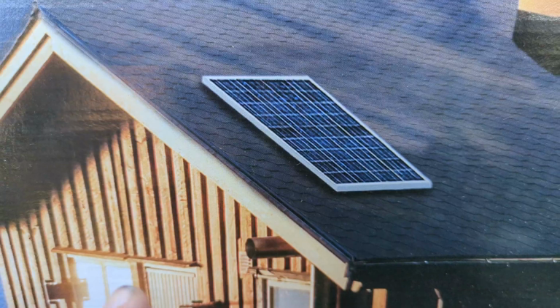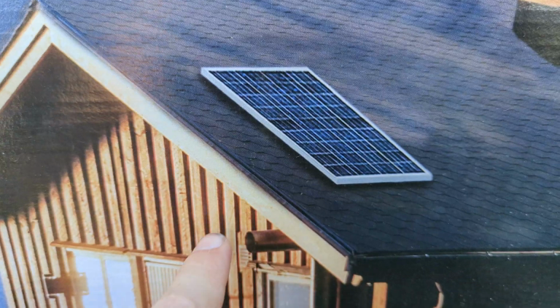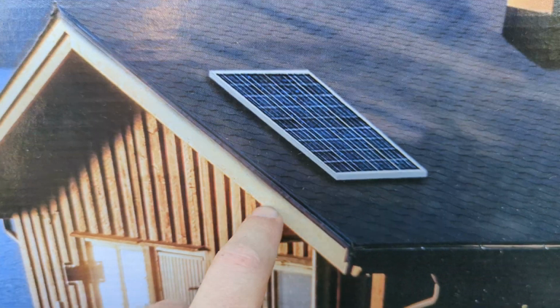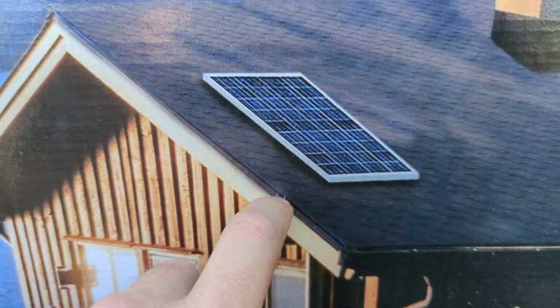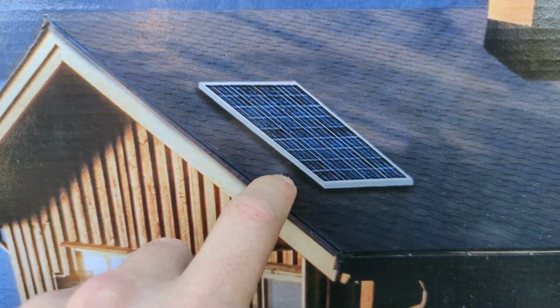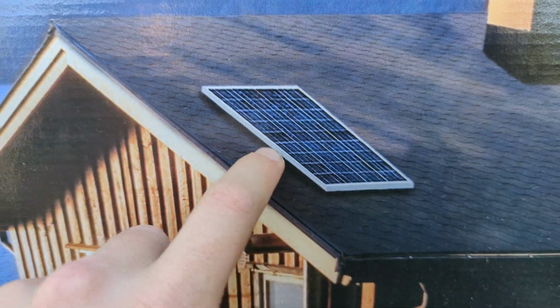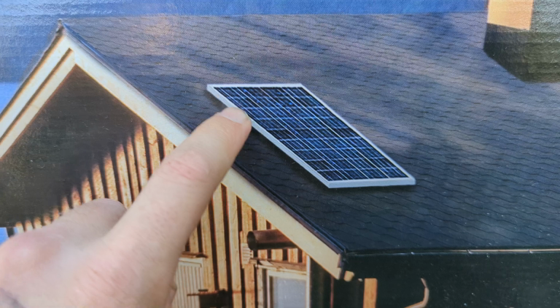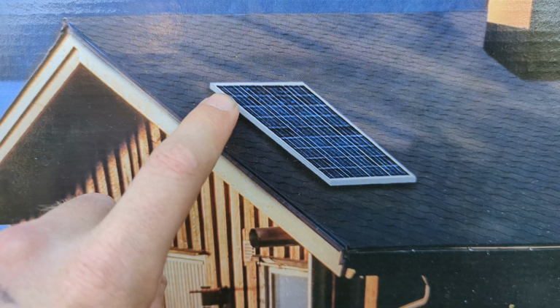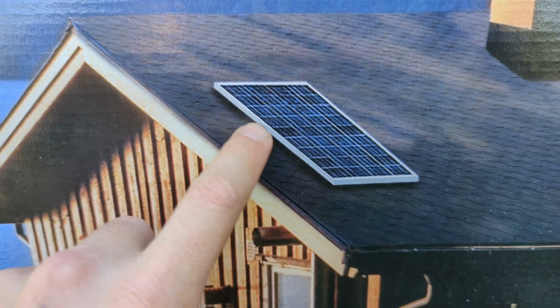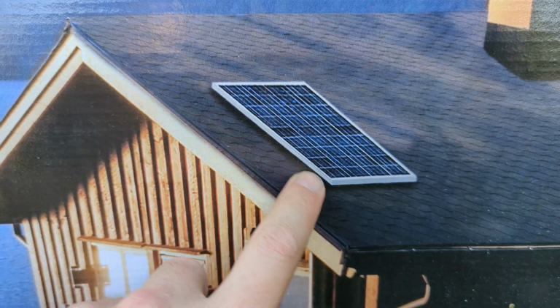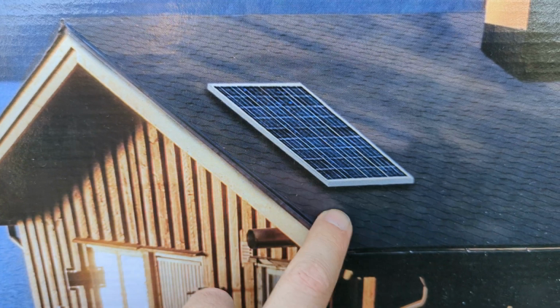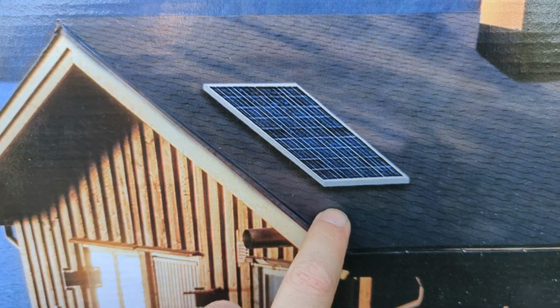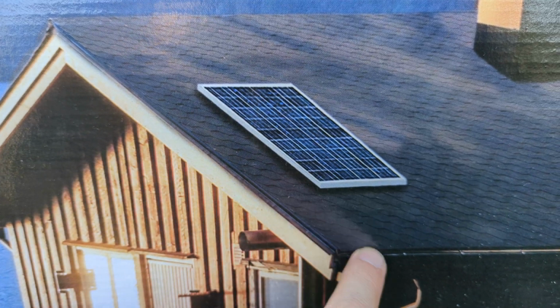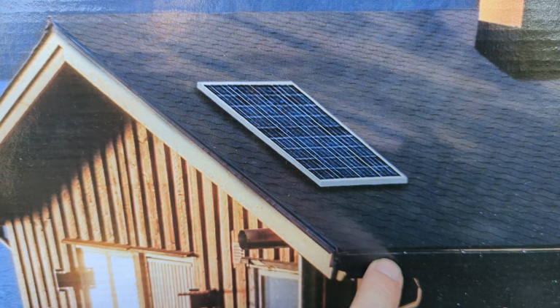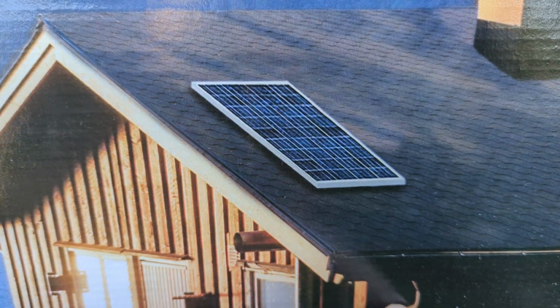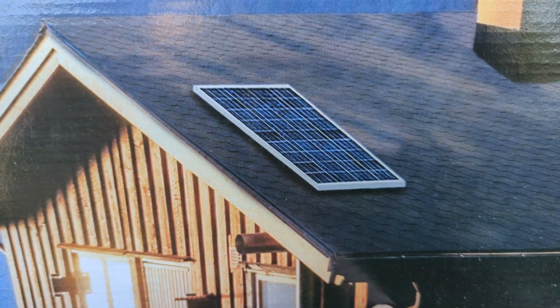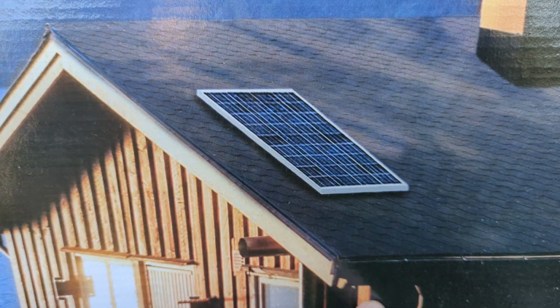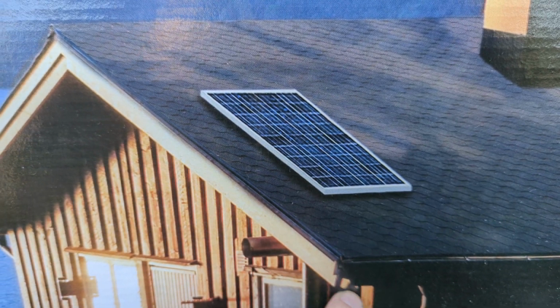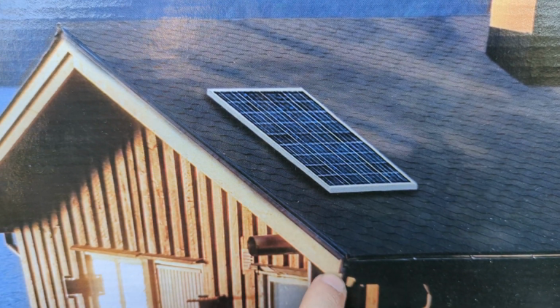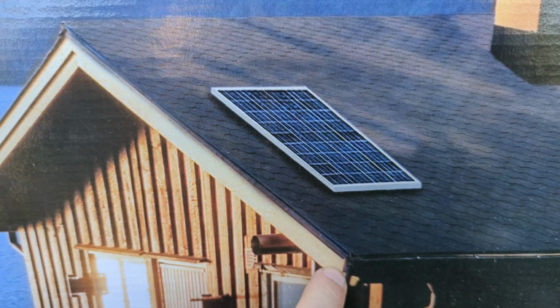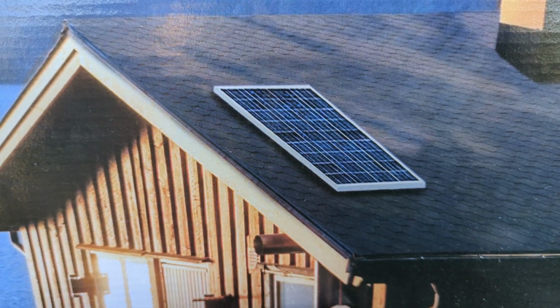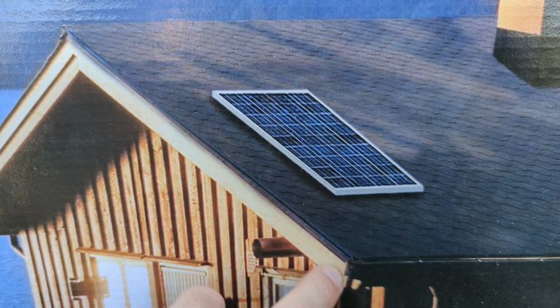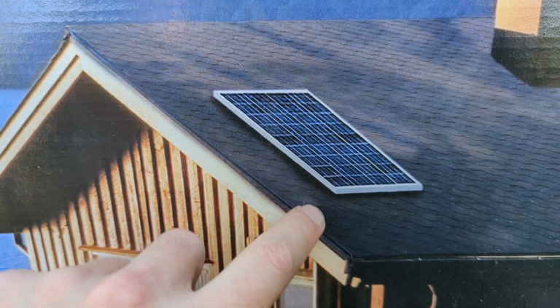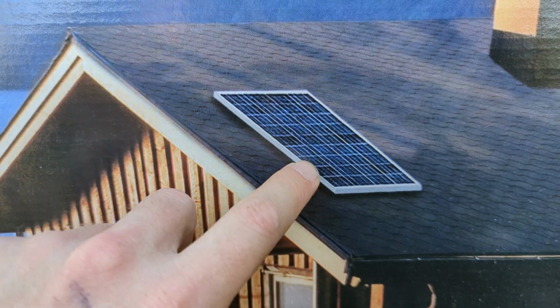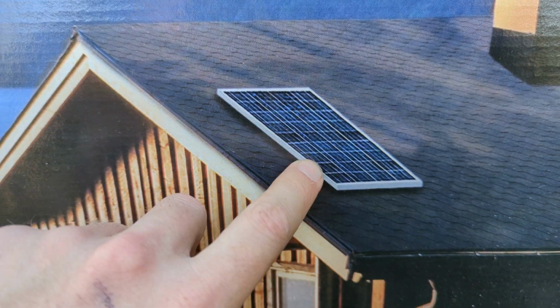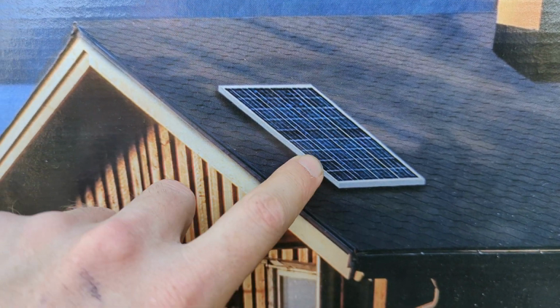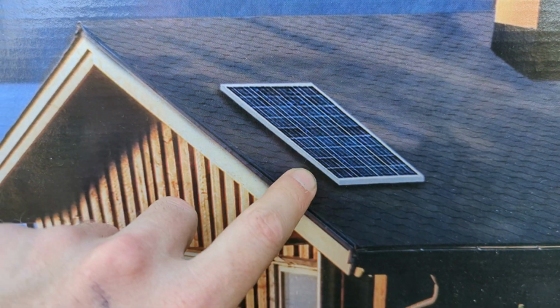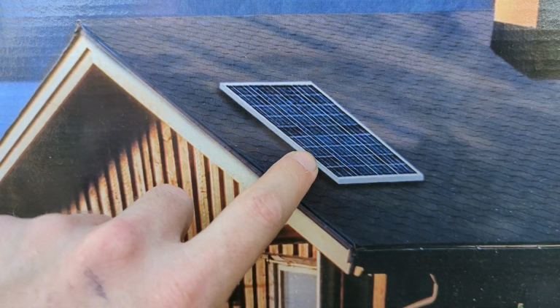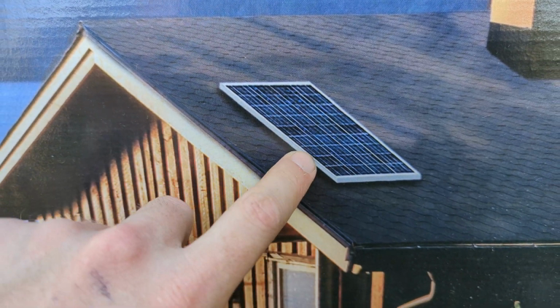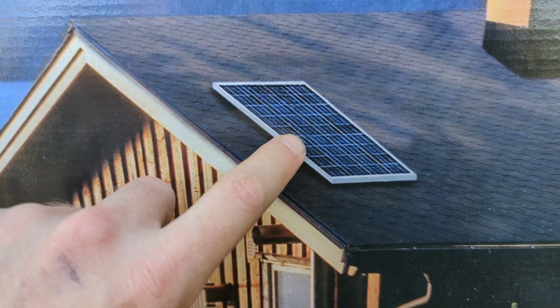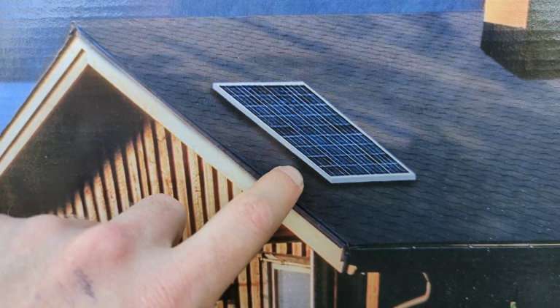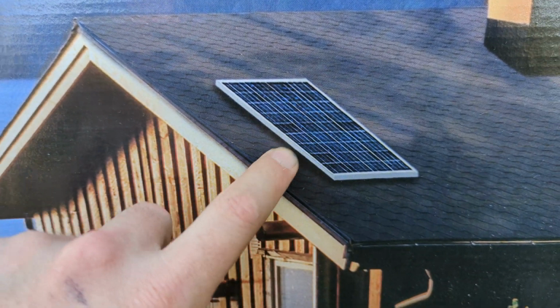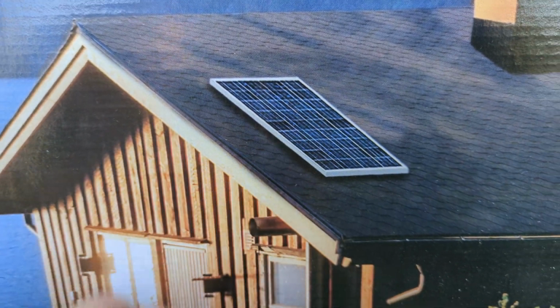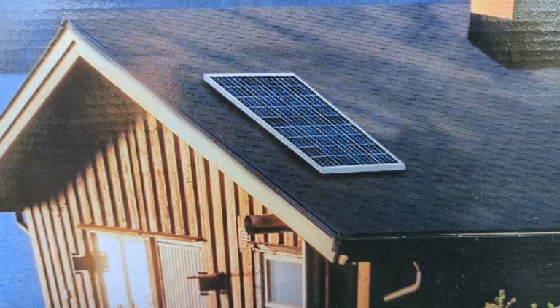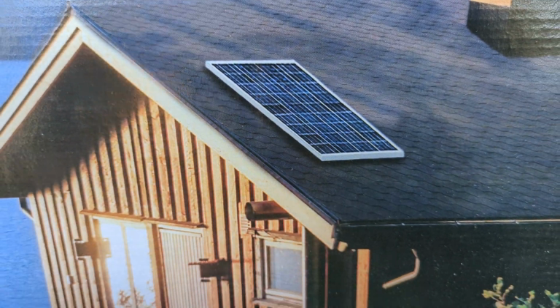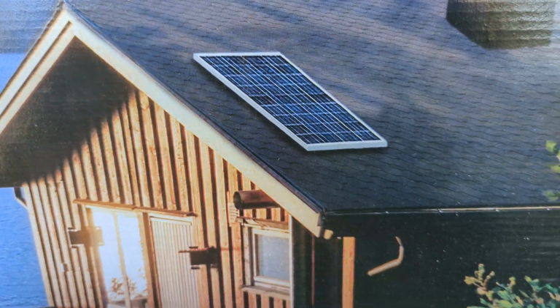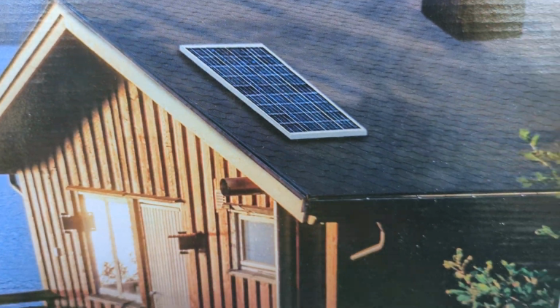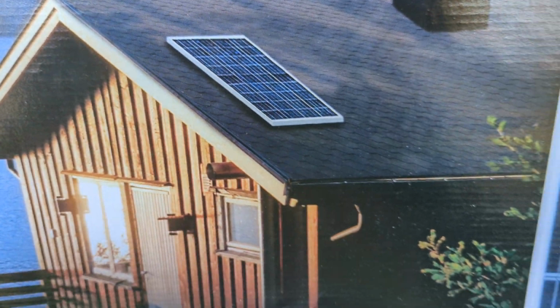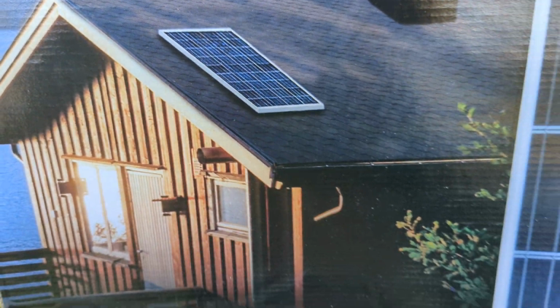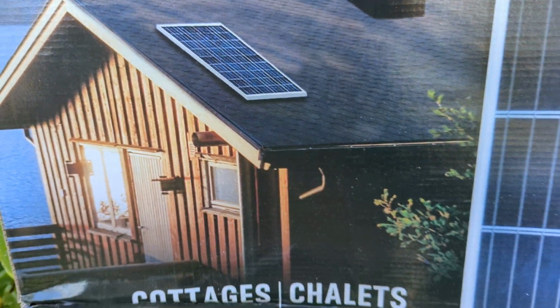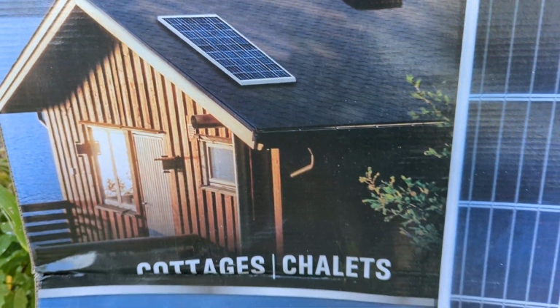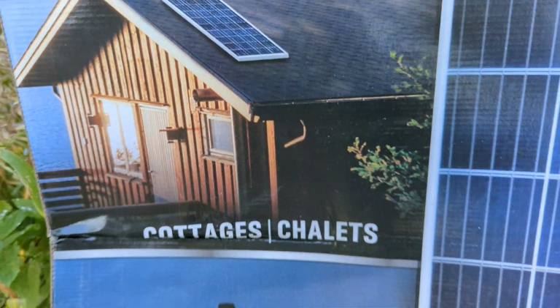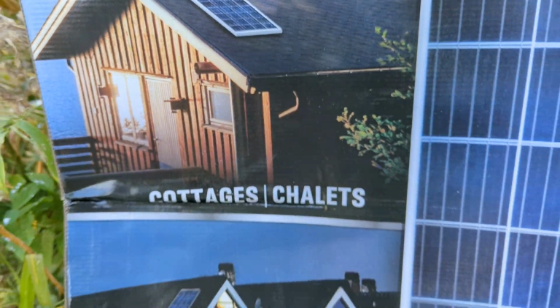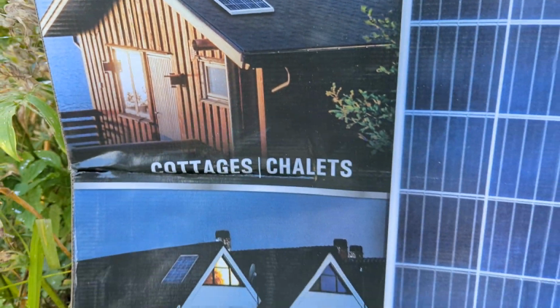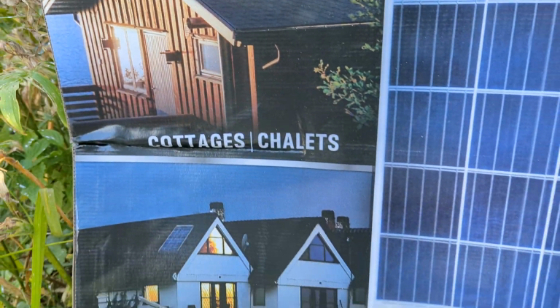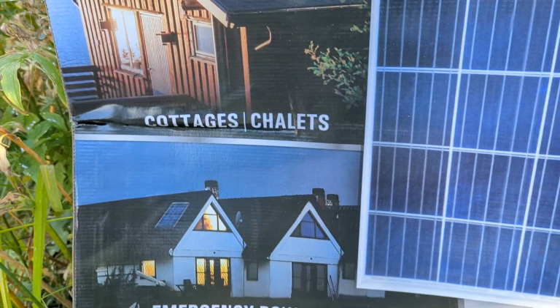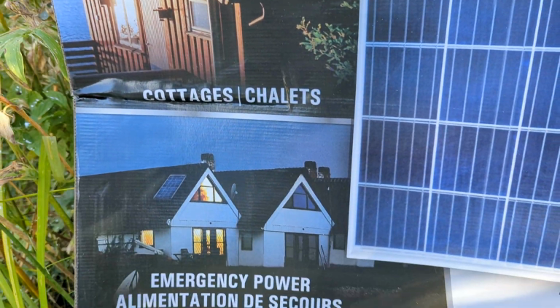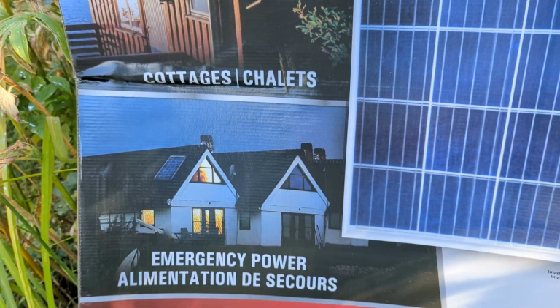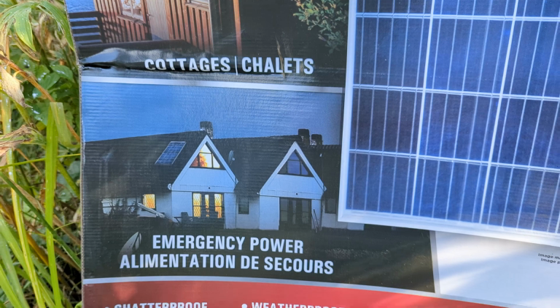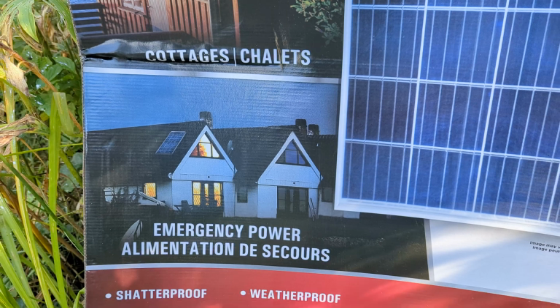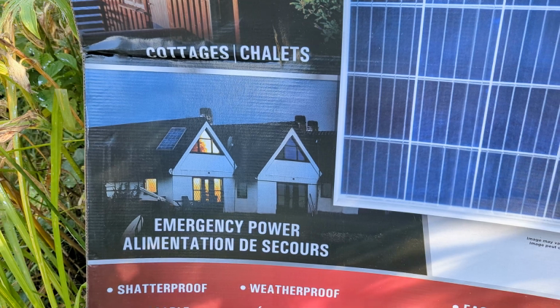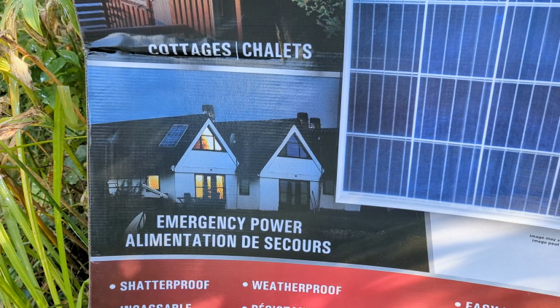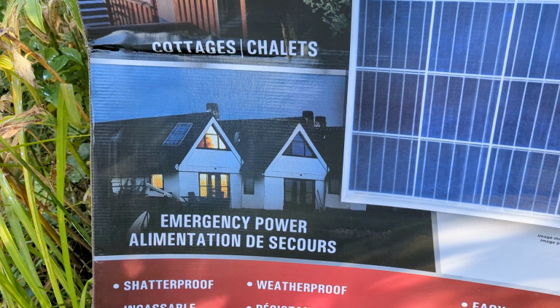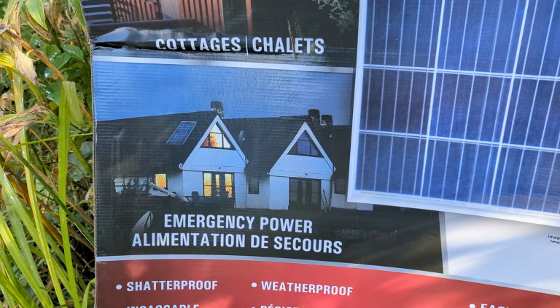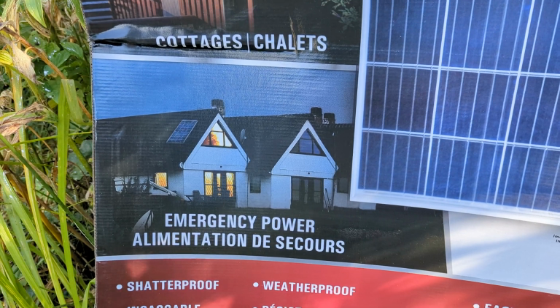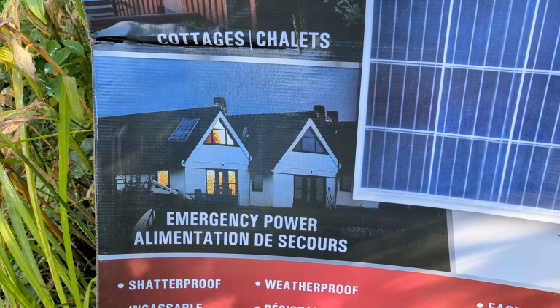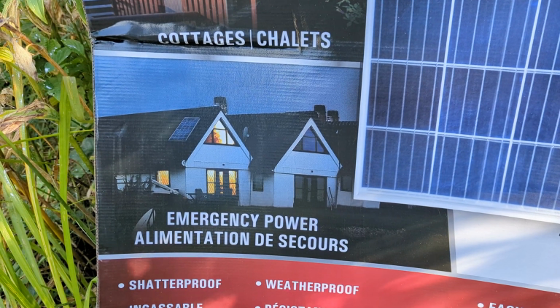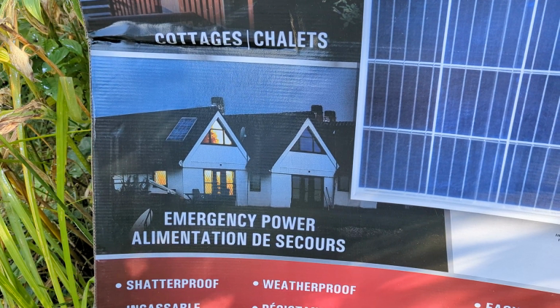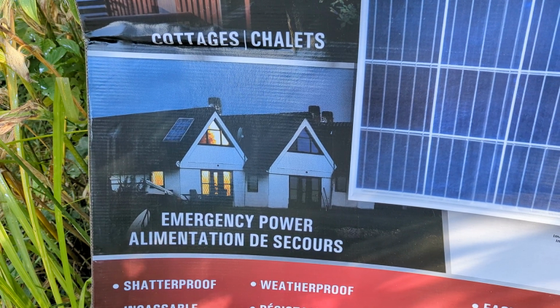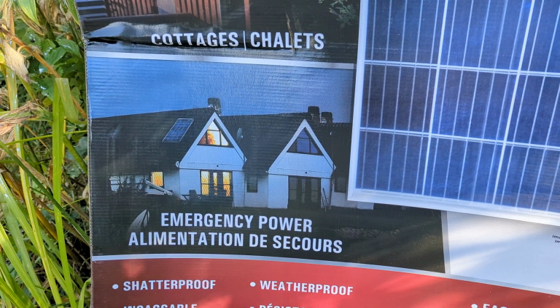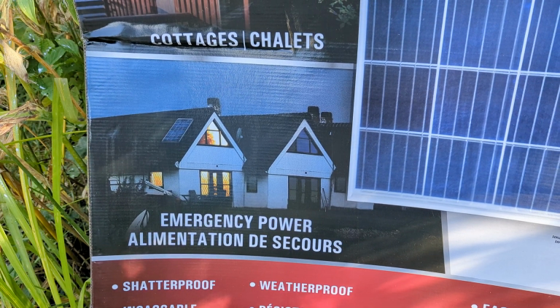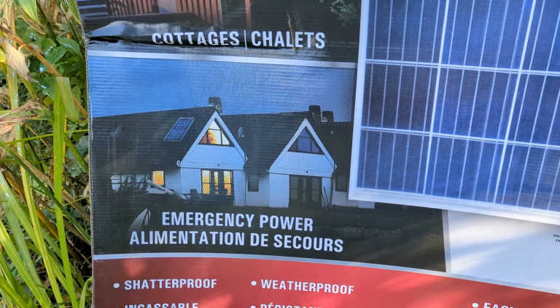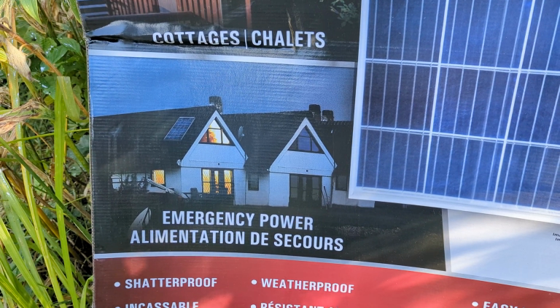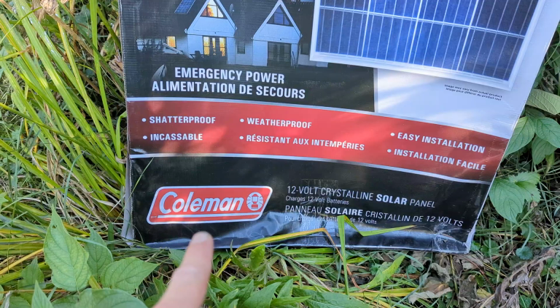I like the way it doesn't include the wires coming down here, like you want to punch a hole in your roof — you don't want to punch a hole in your roof, do you? Yeah, you don't want to do that.